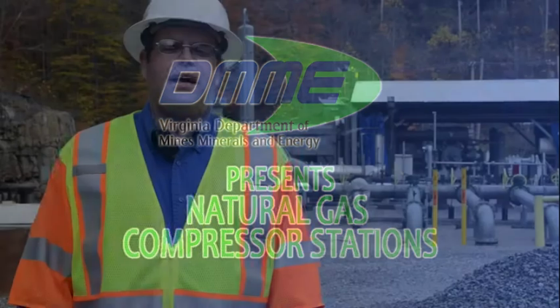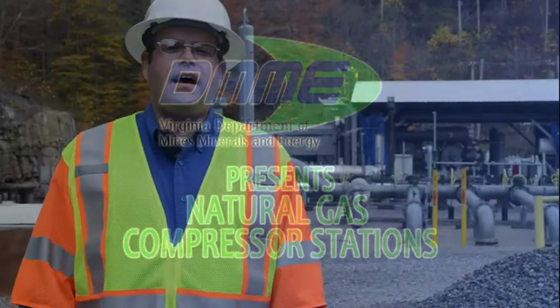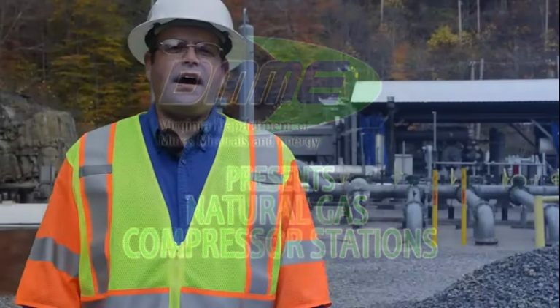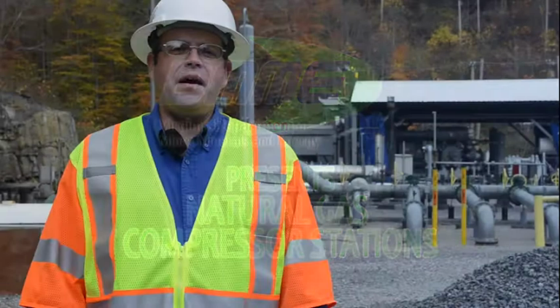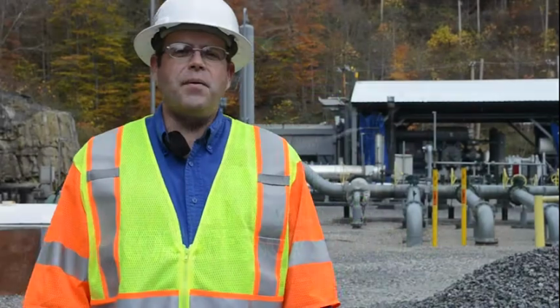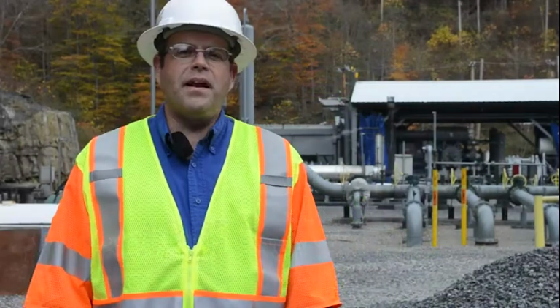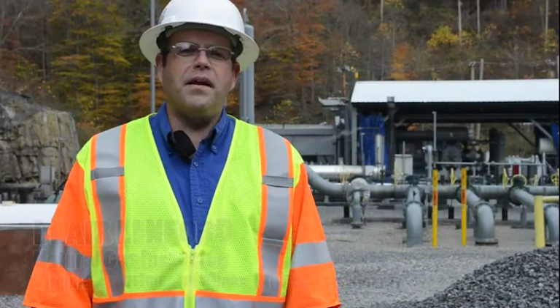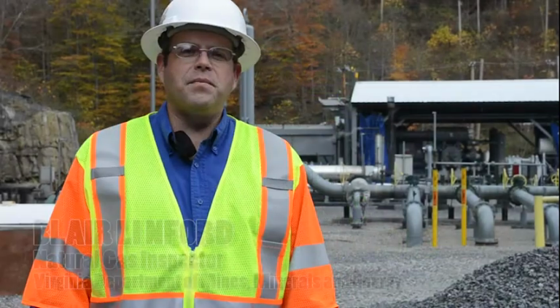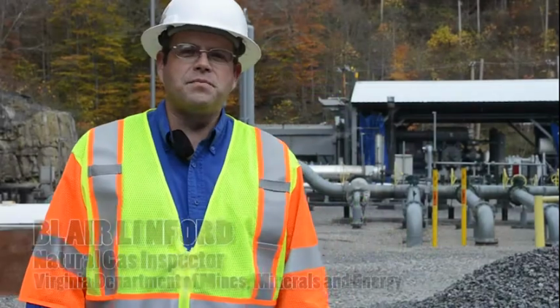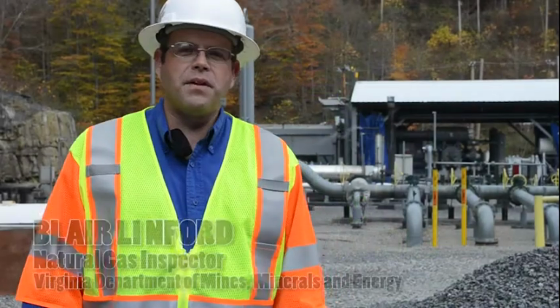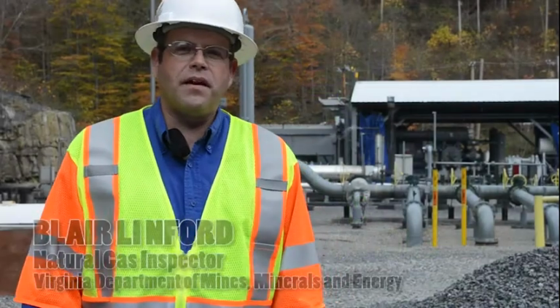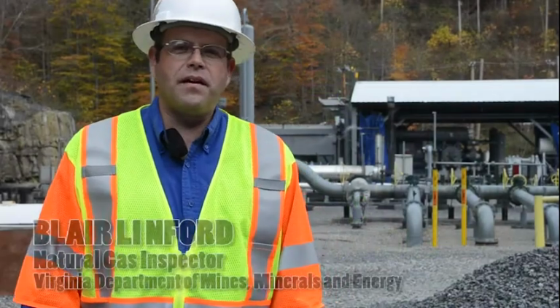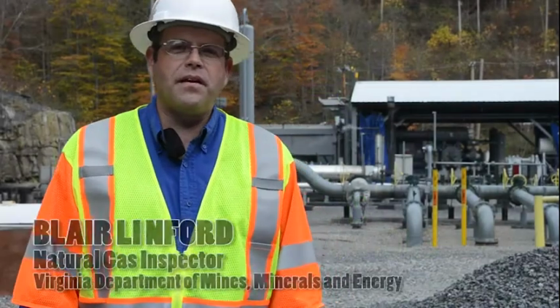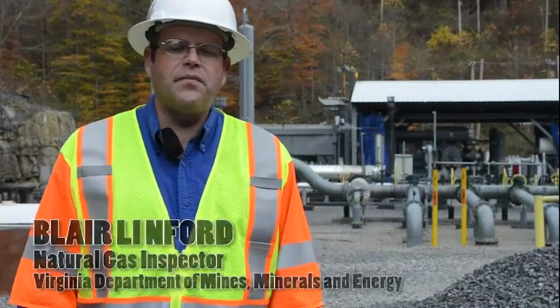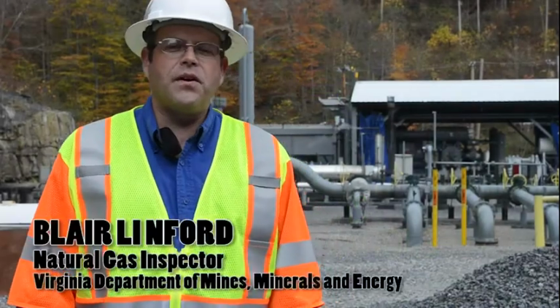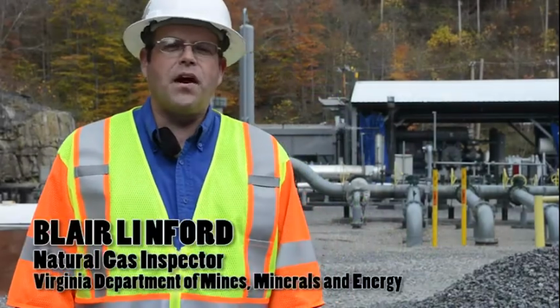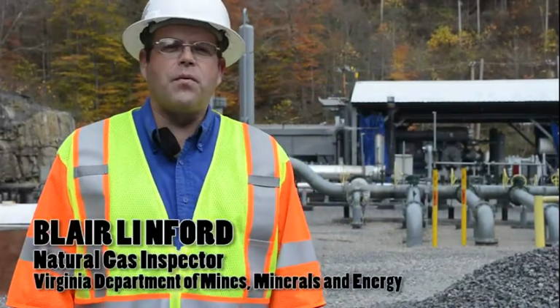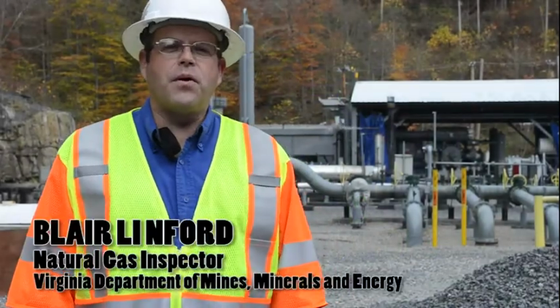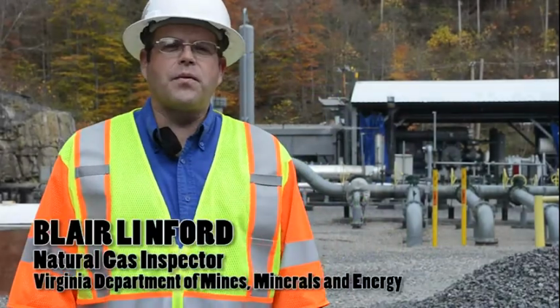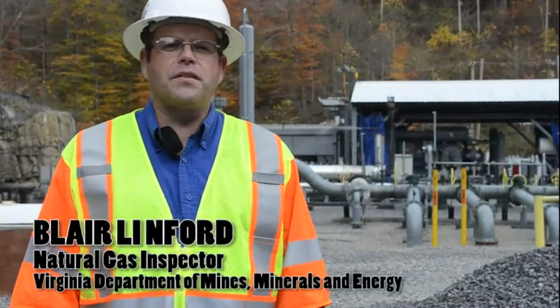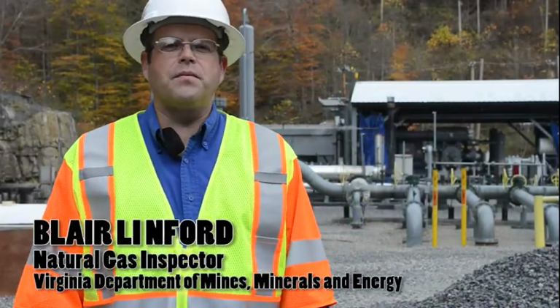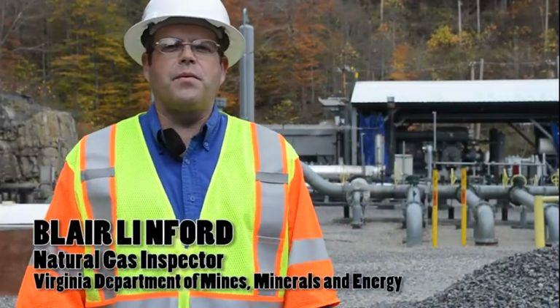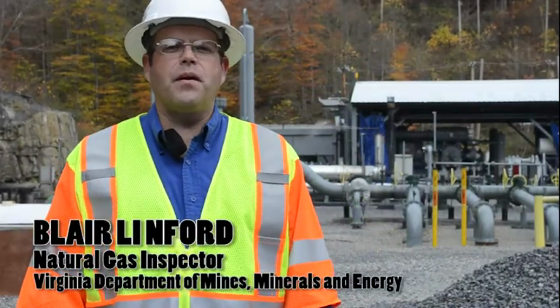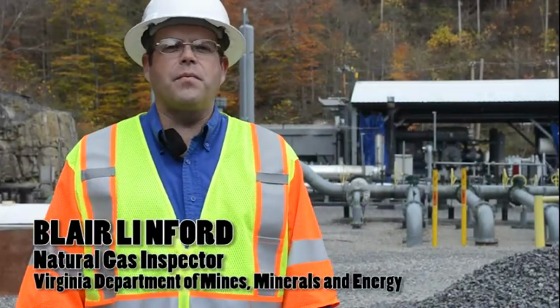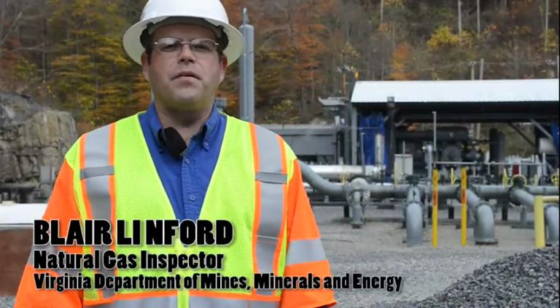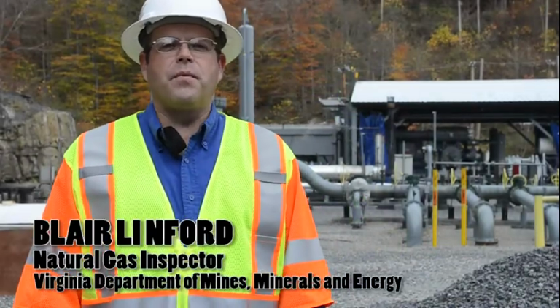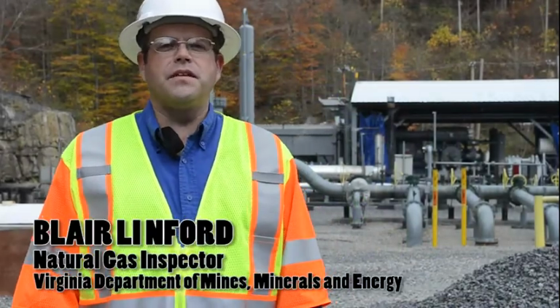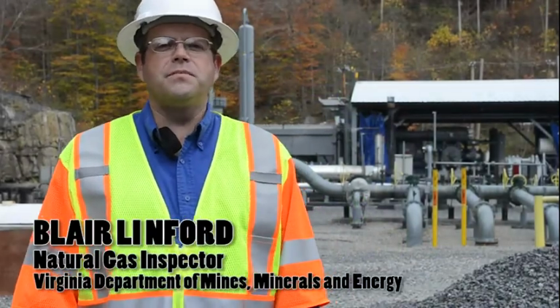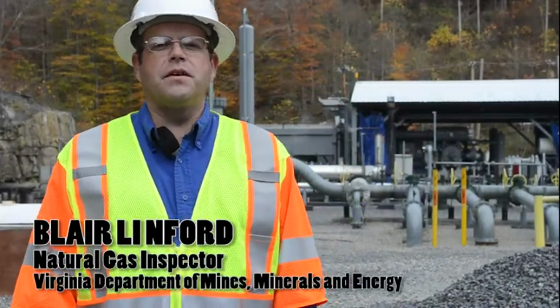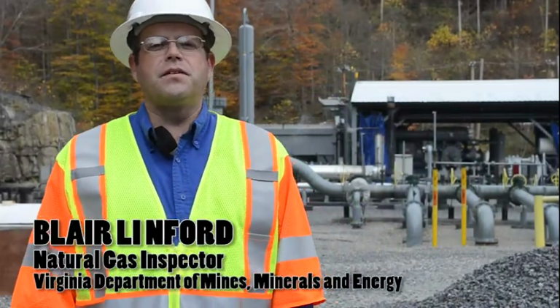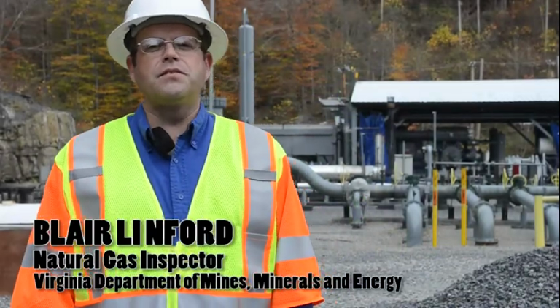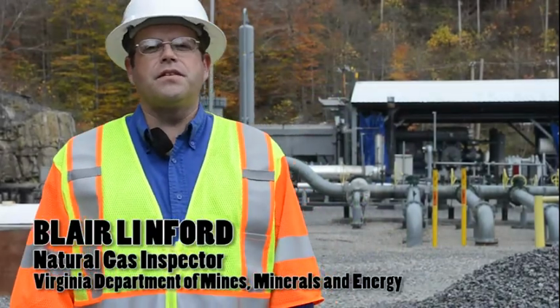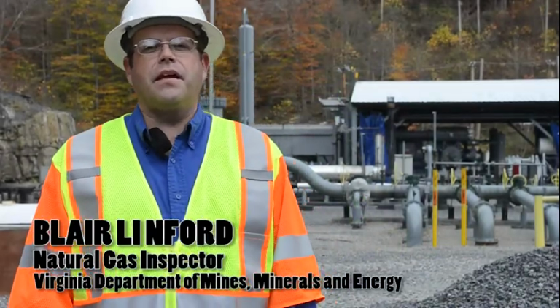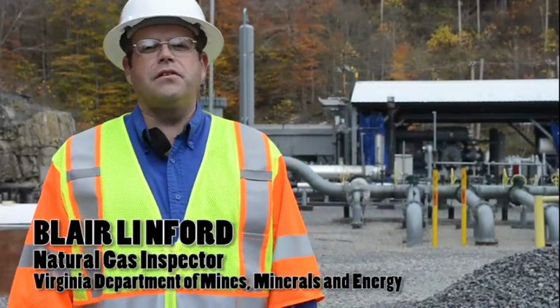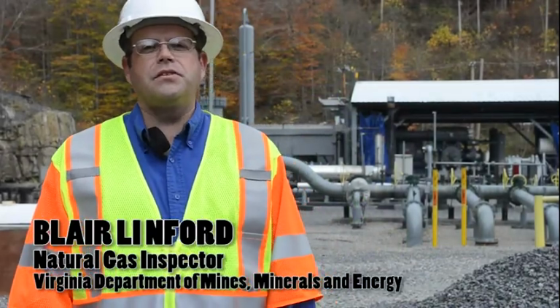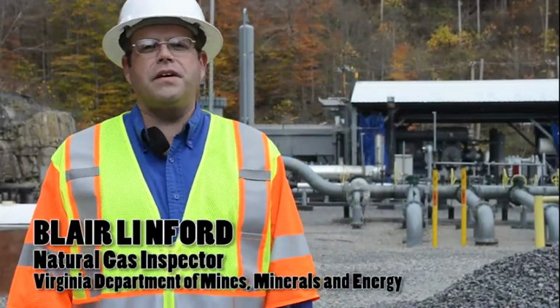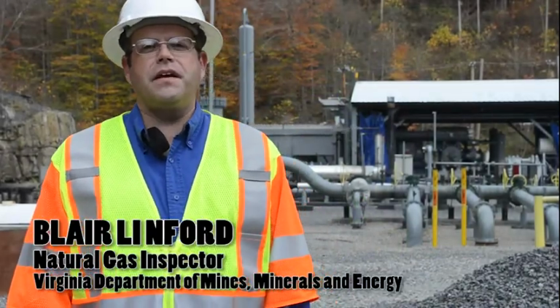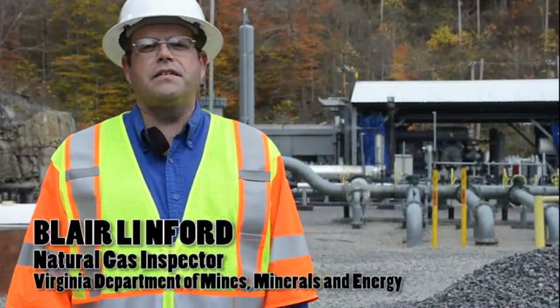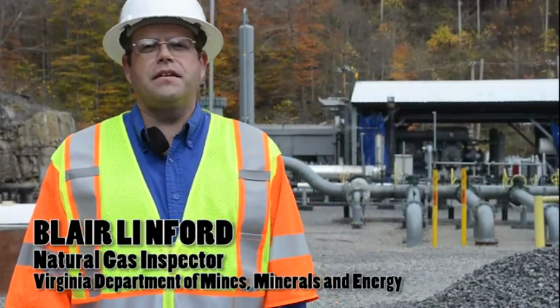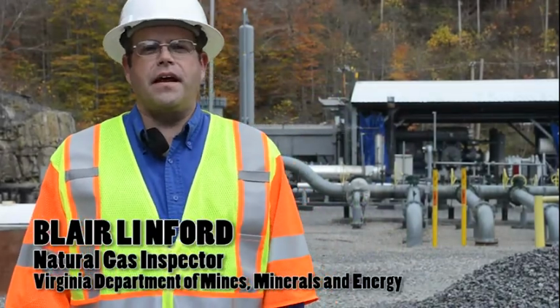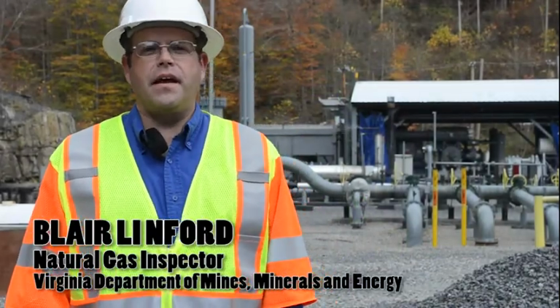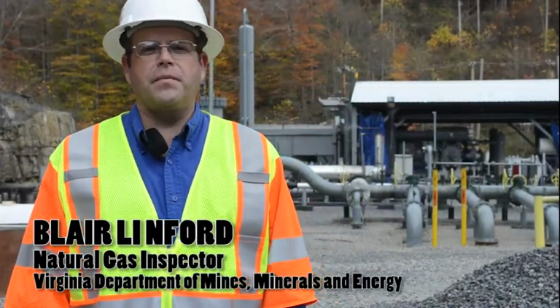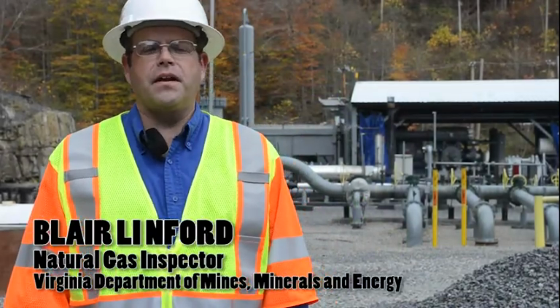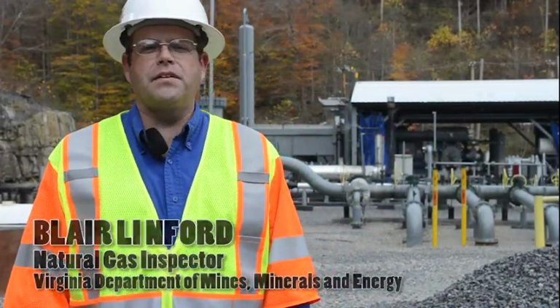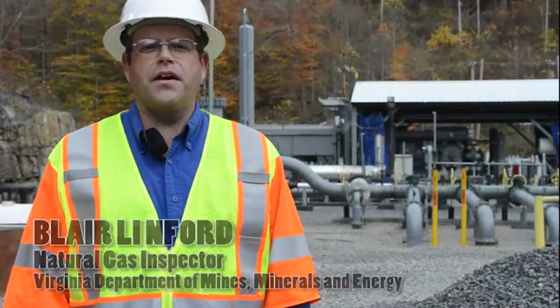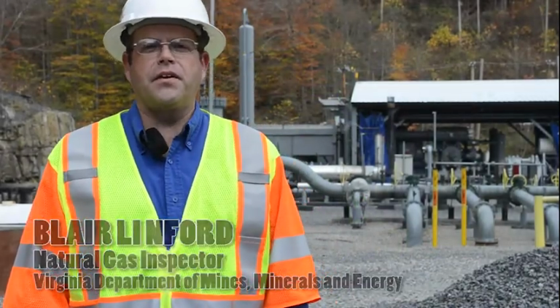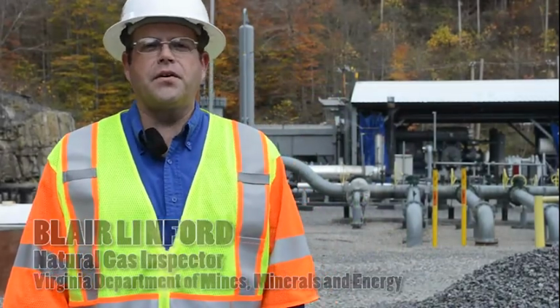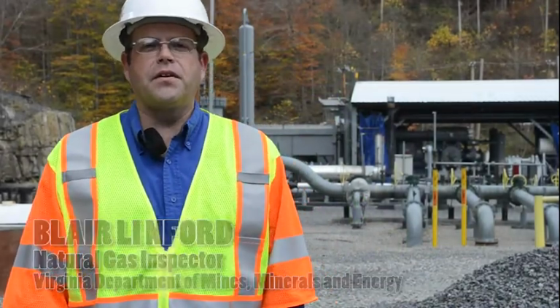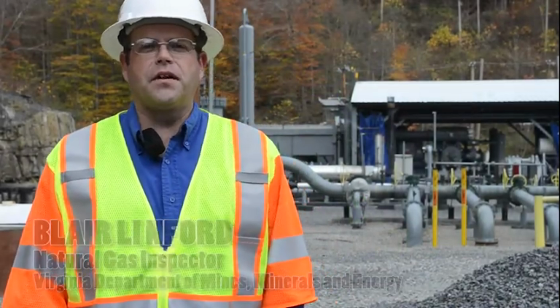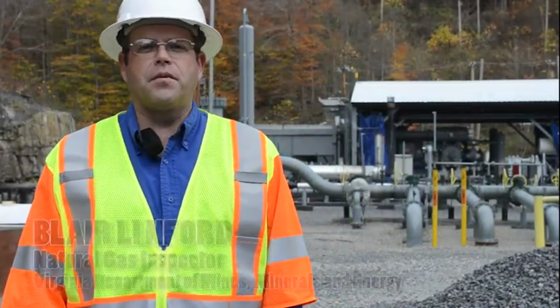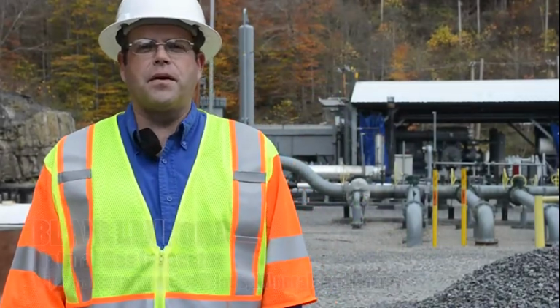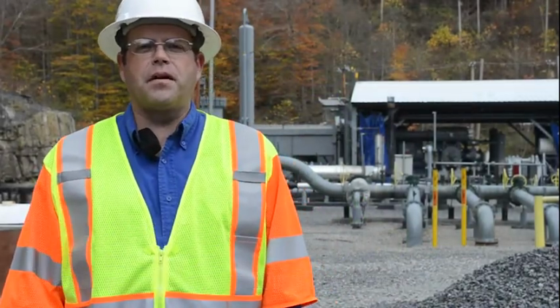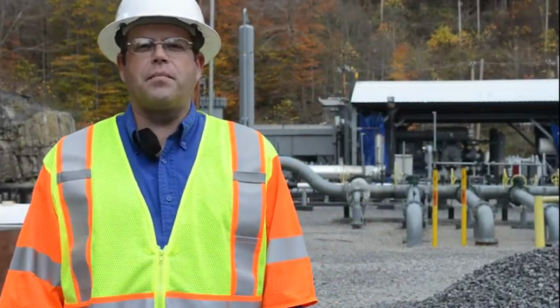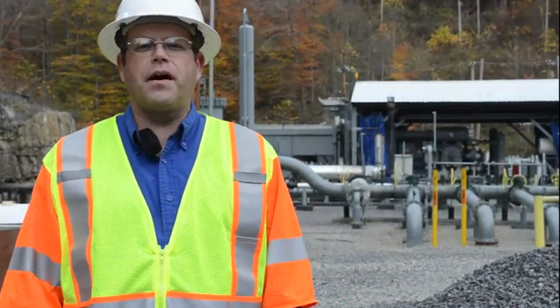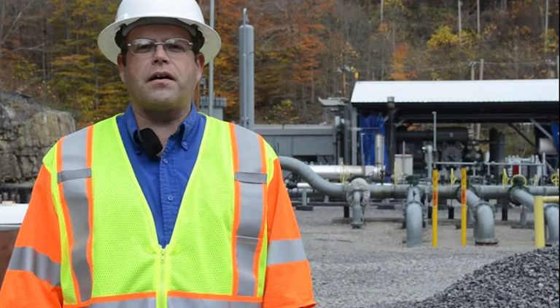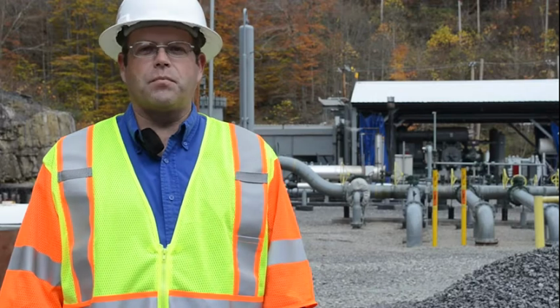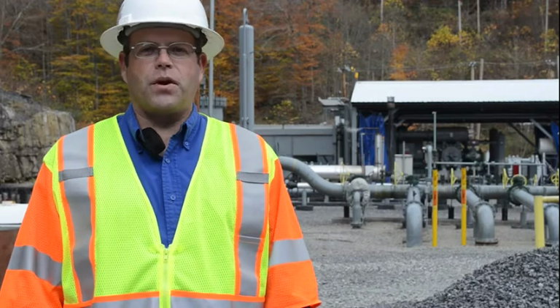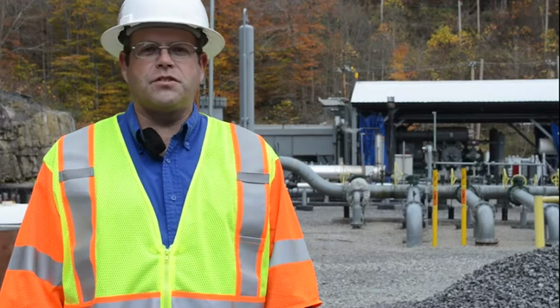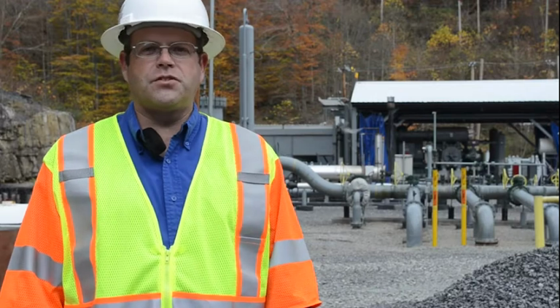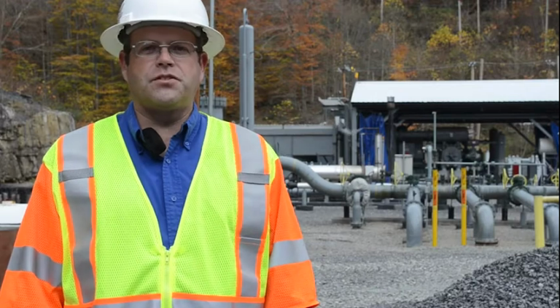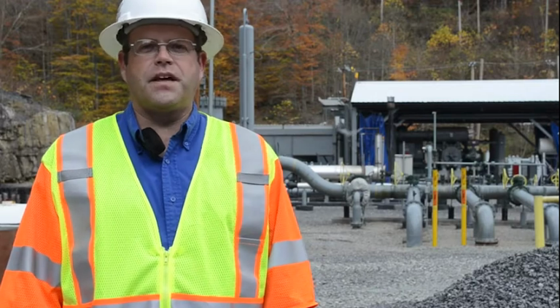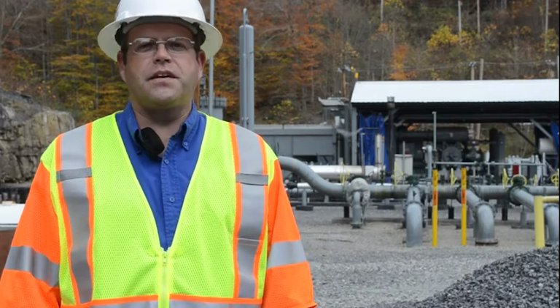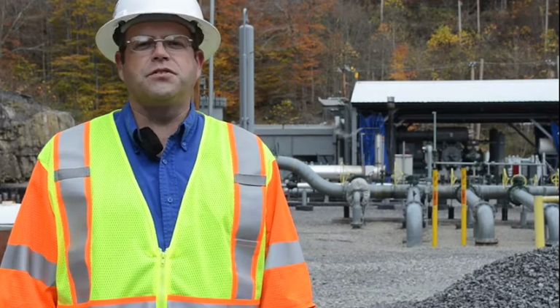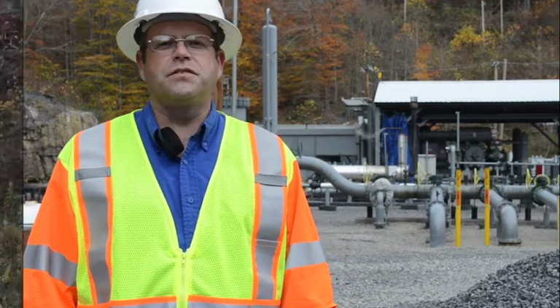Hi, my name is Blair Linford. I work with the Department of Mines, Minerals, and Energy, and today I'm going to tell you a little bit about compressor stations.